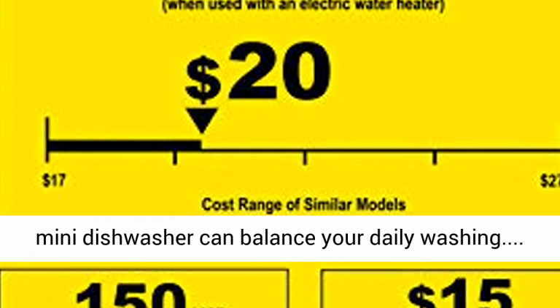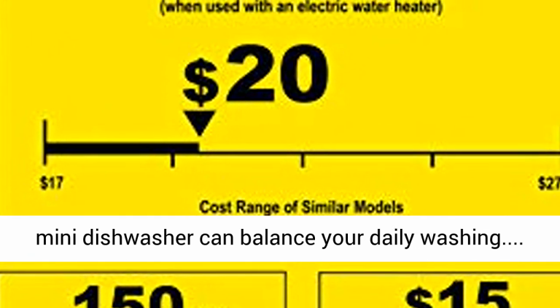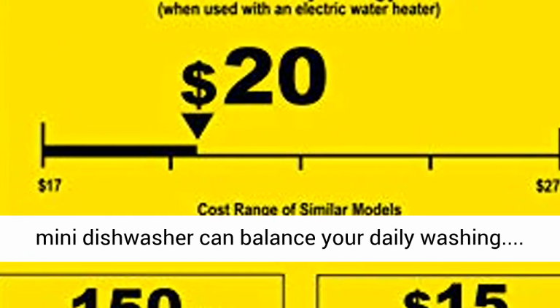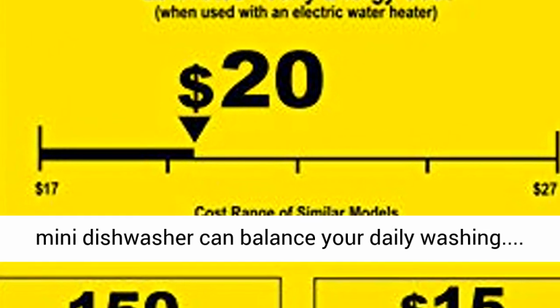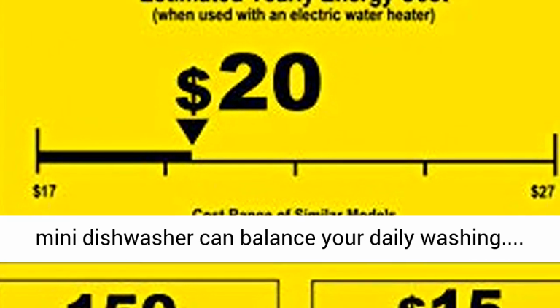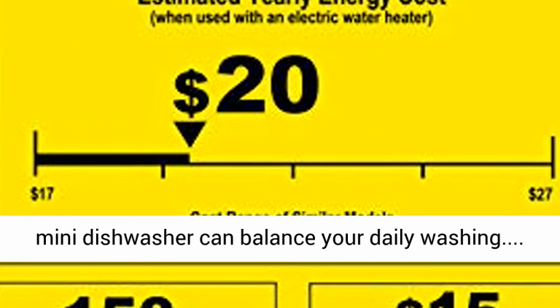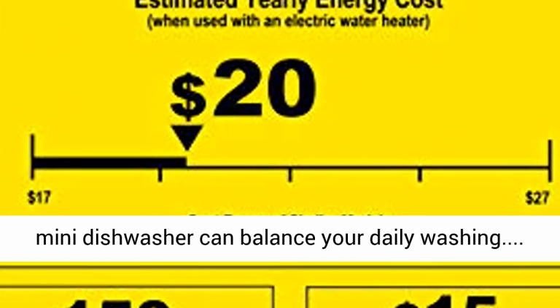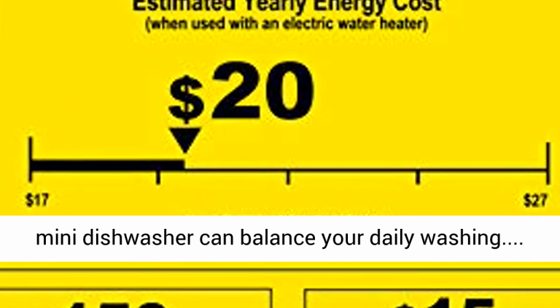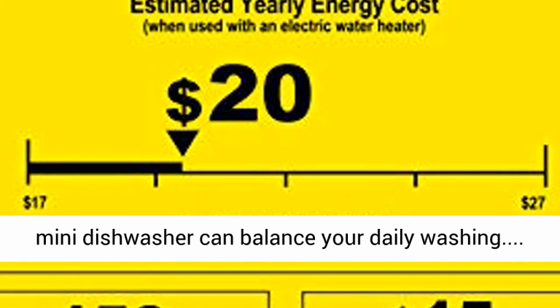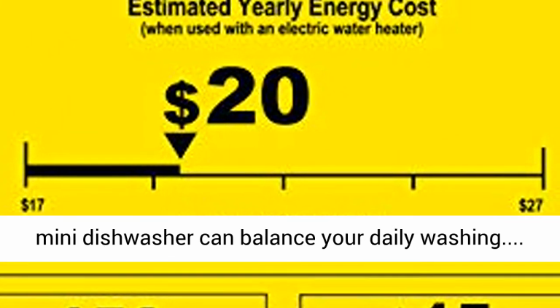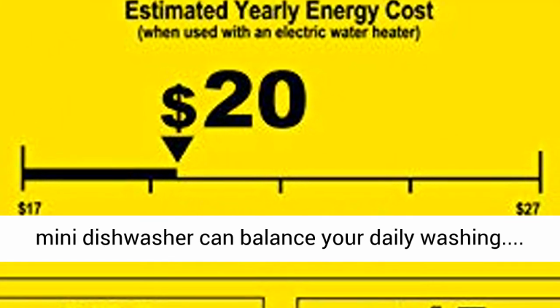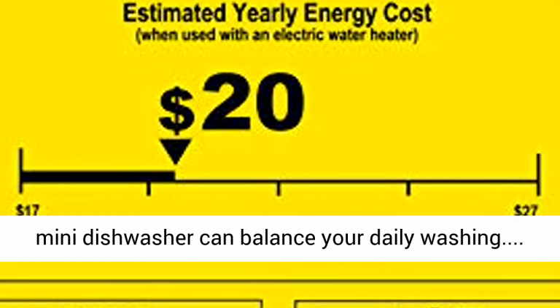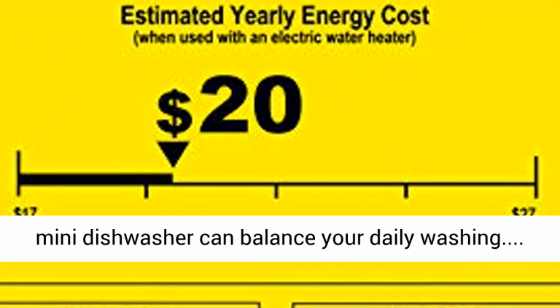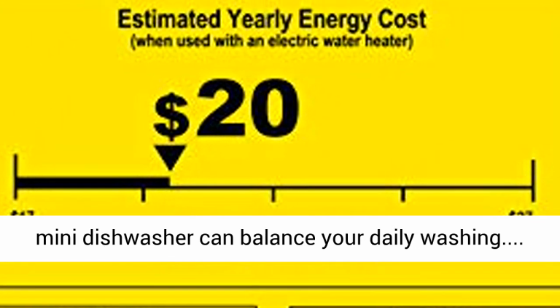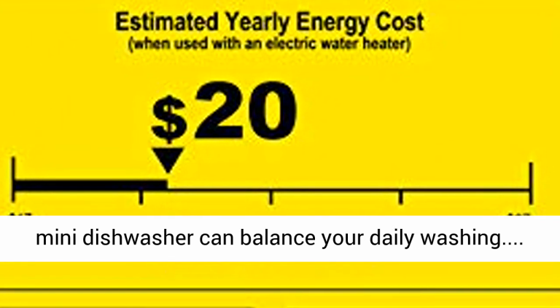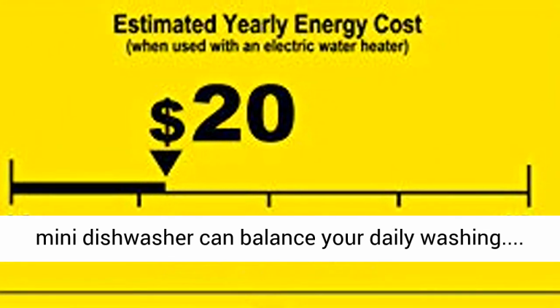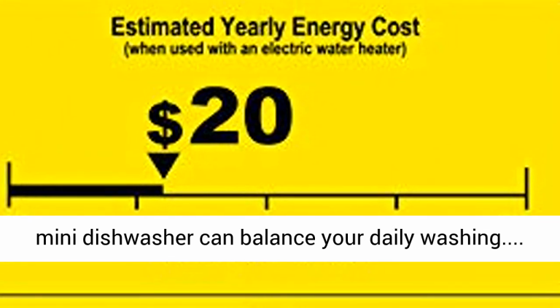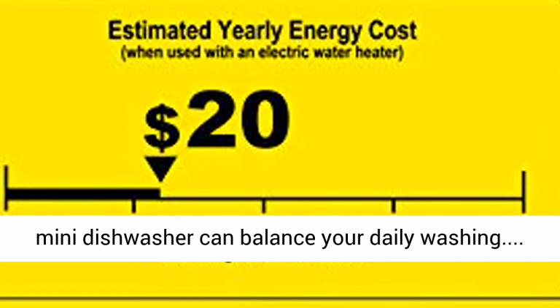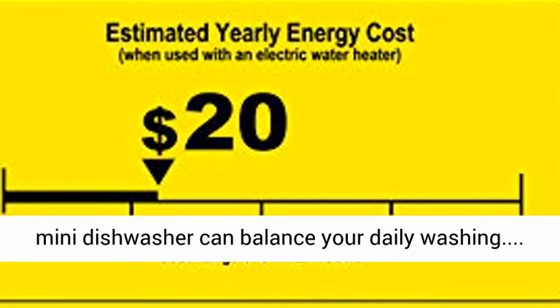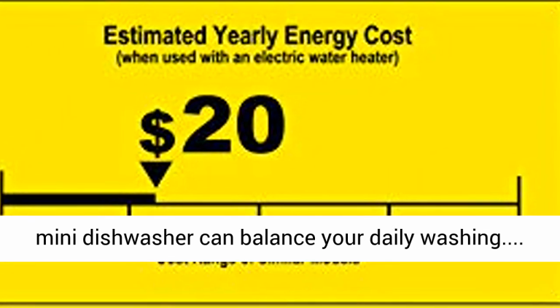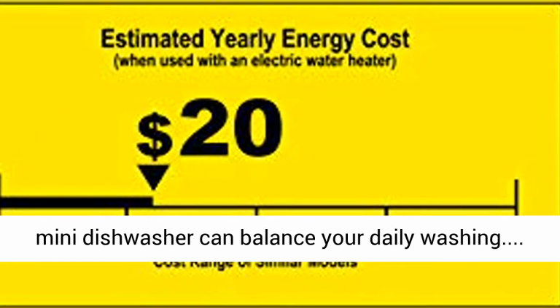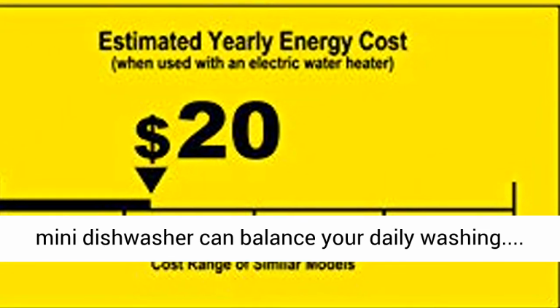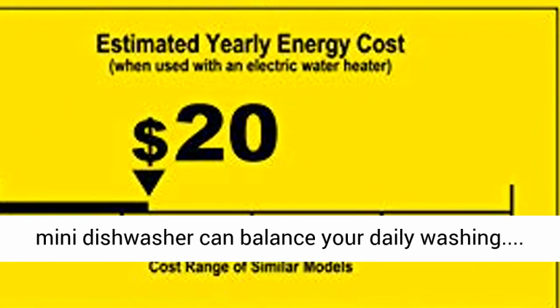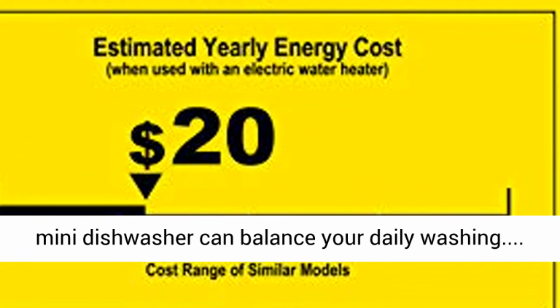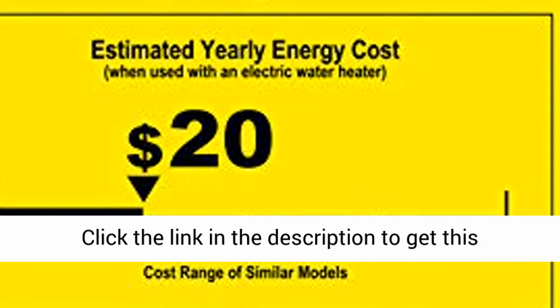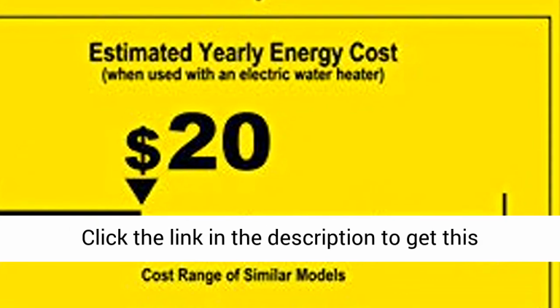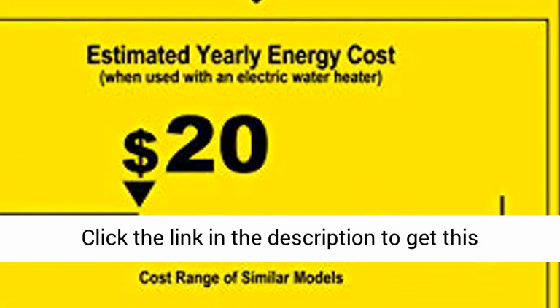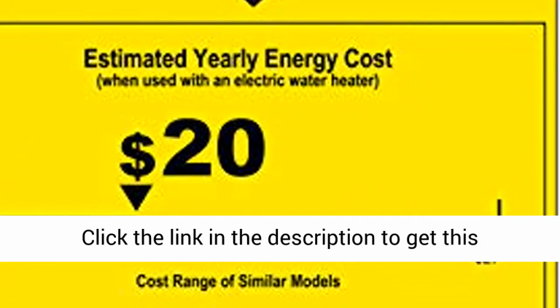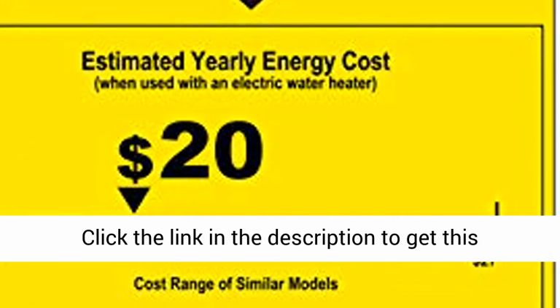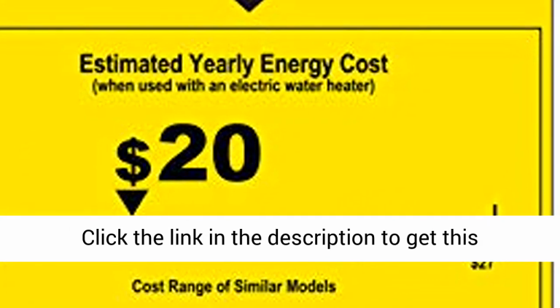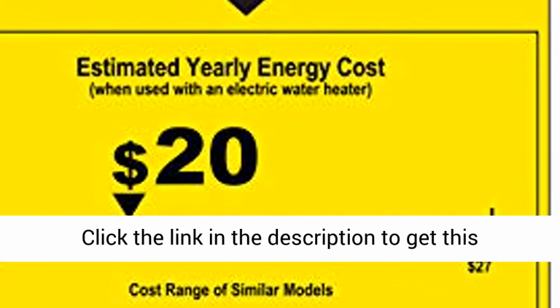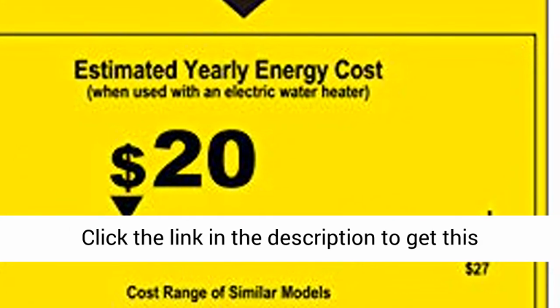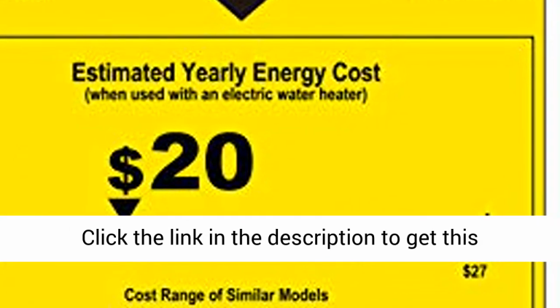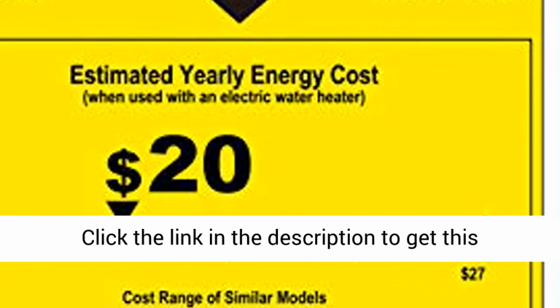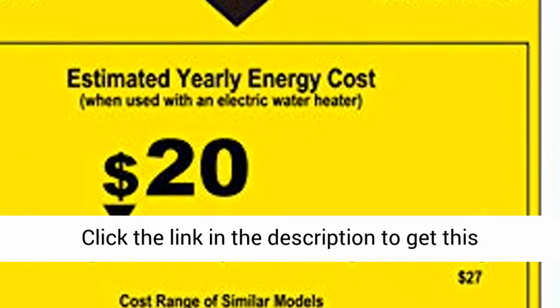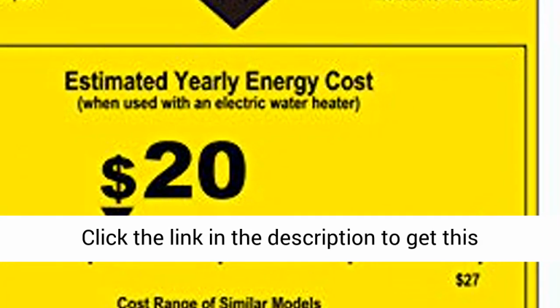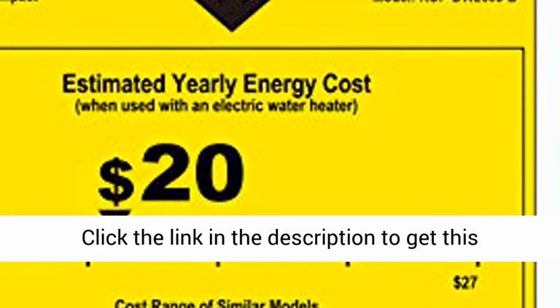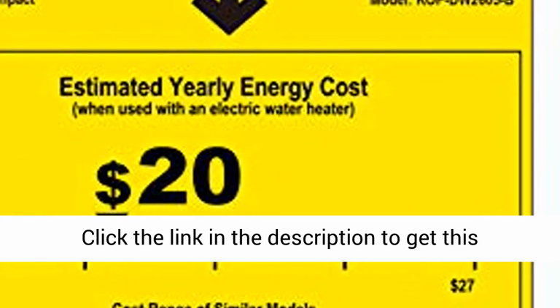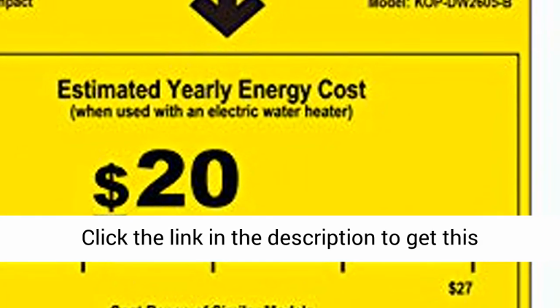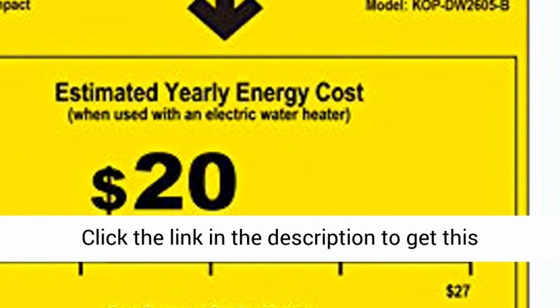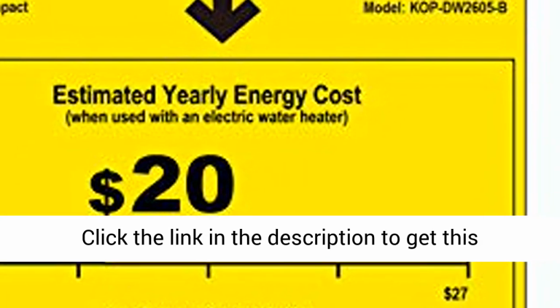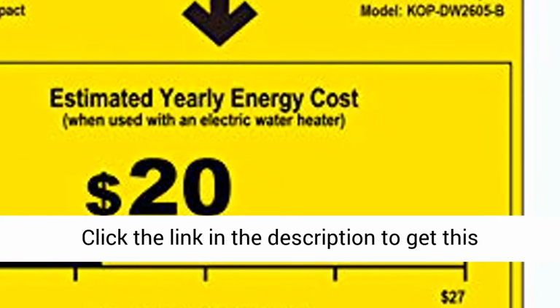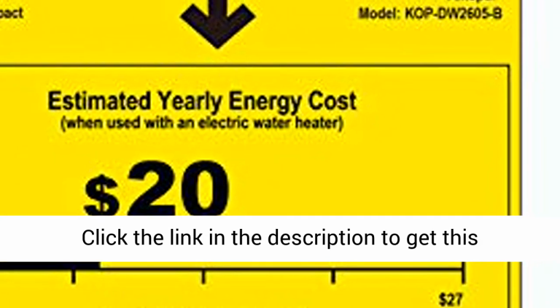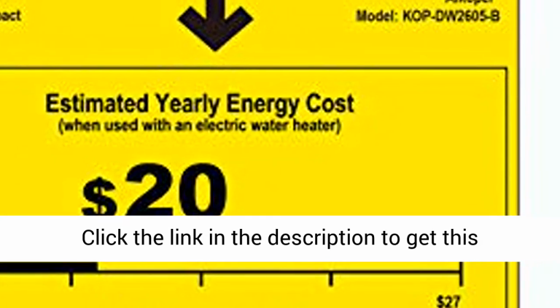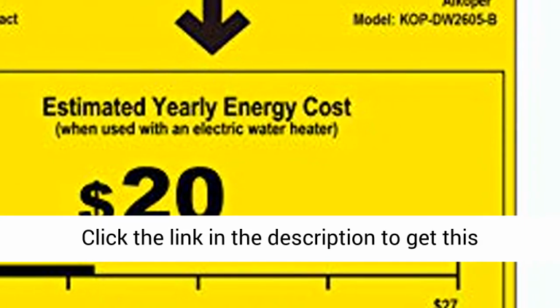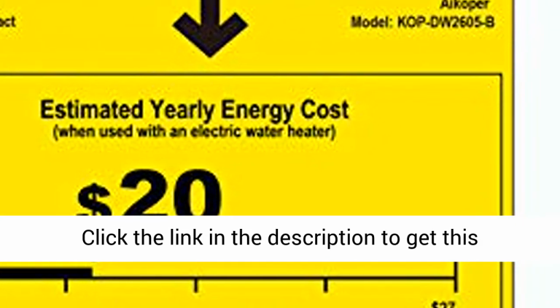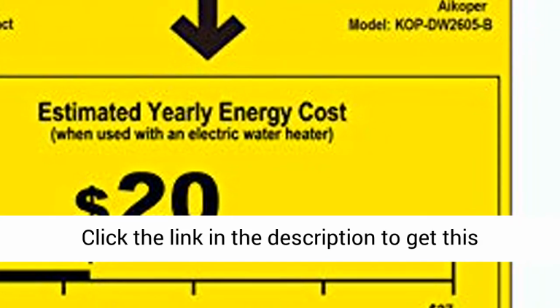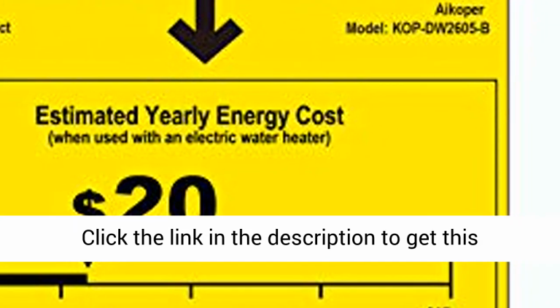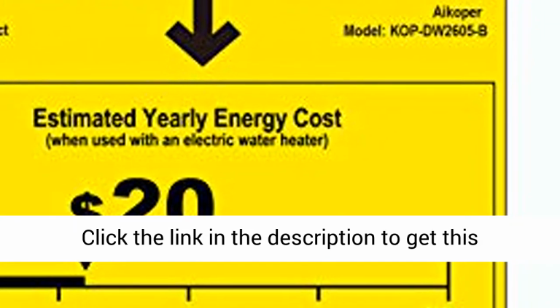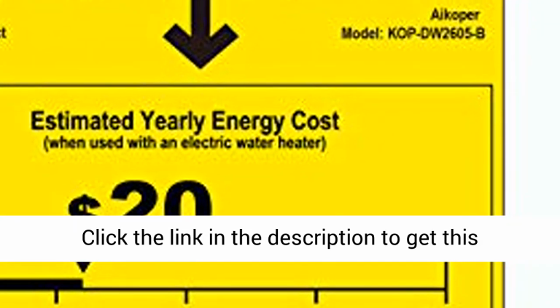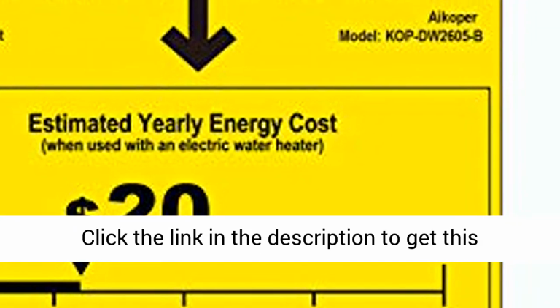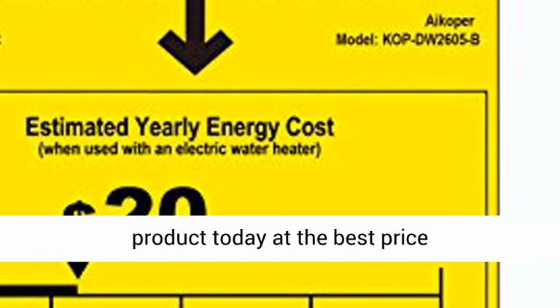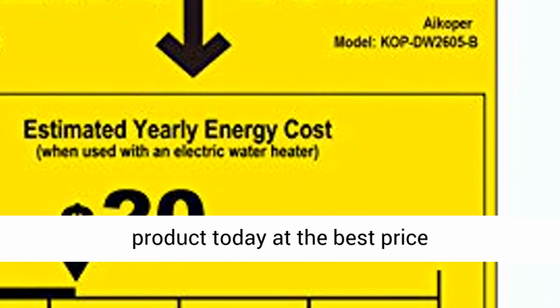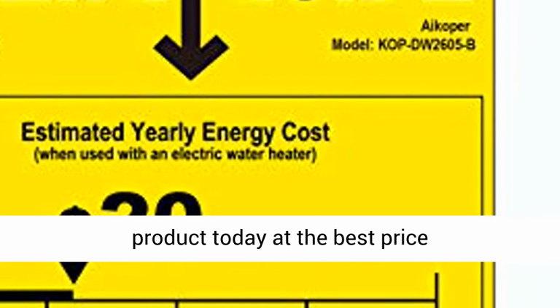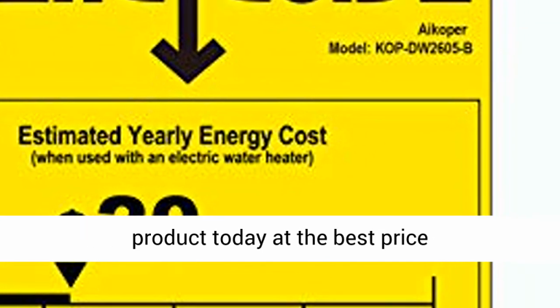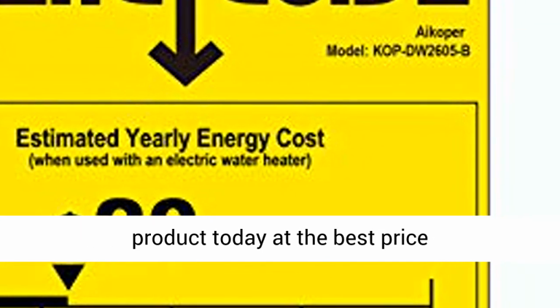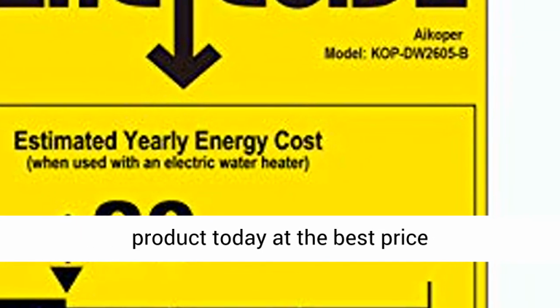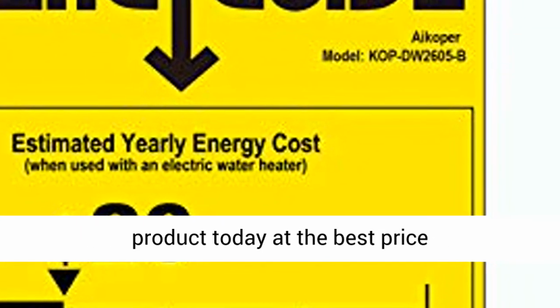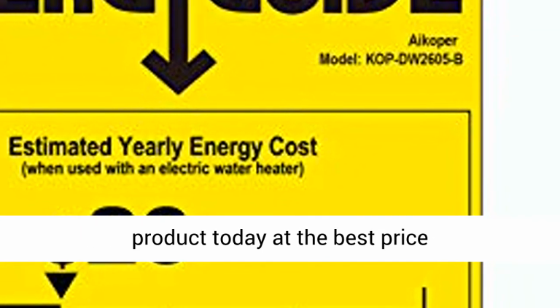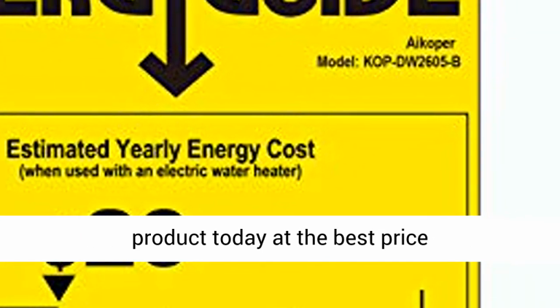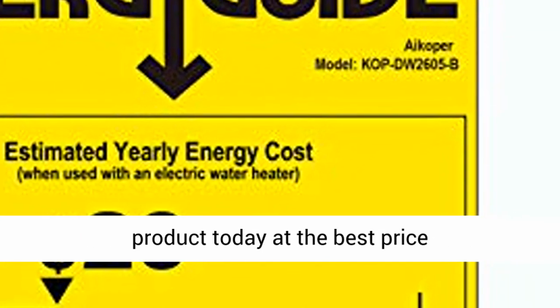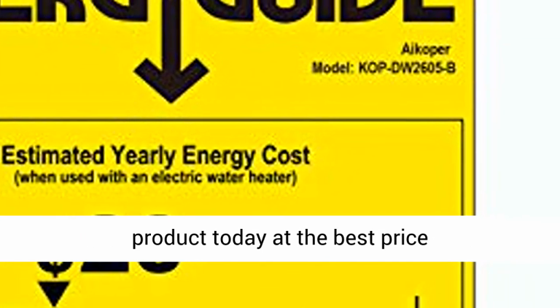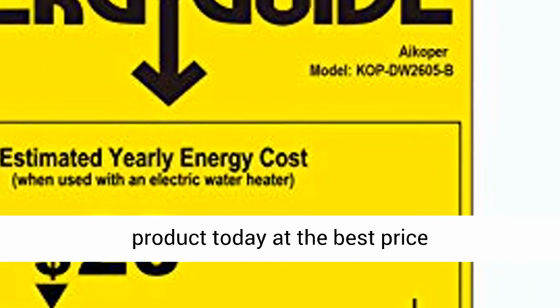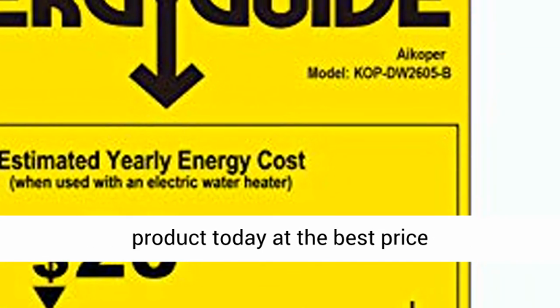This mini dishwasher can balance your daily washing. Click the link in the description to get this product today at the best price.